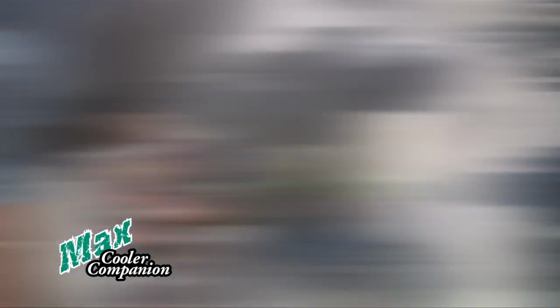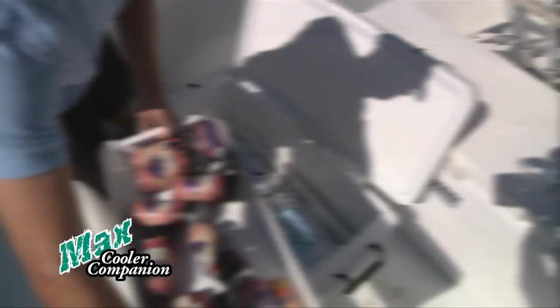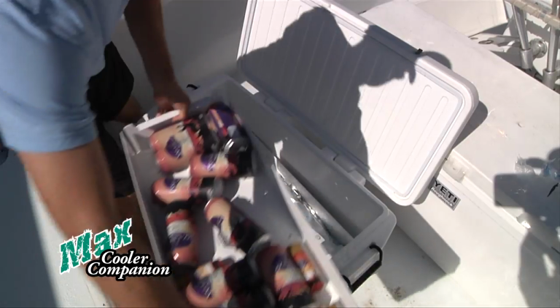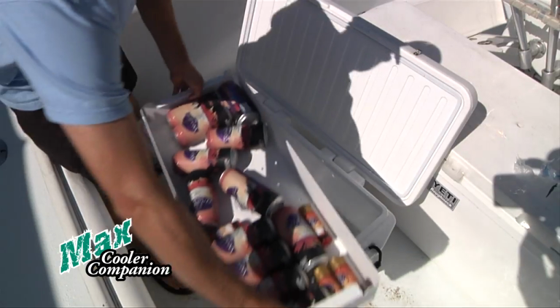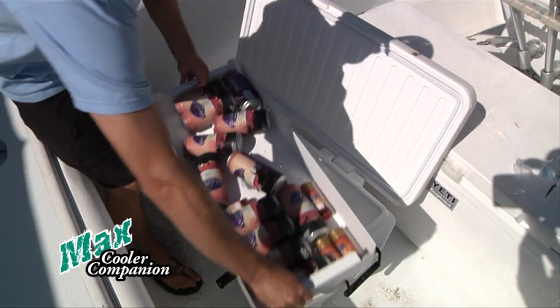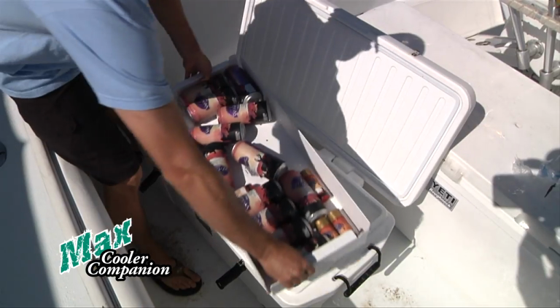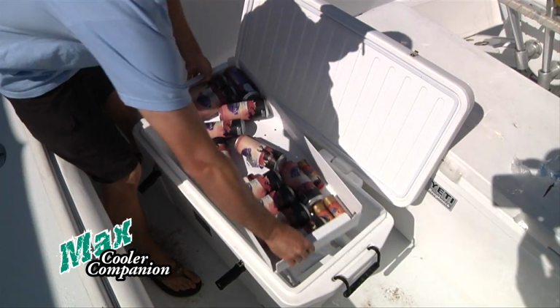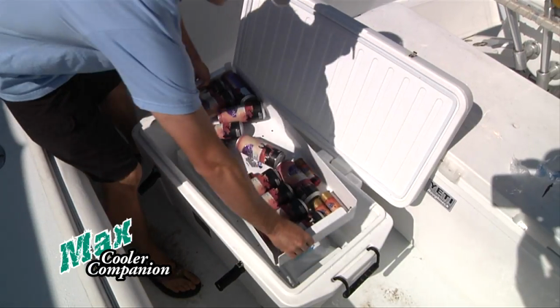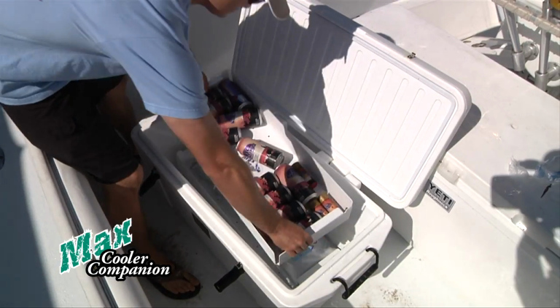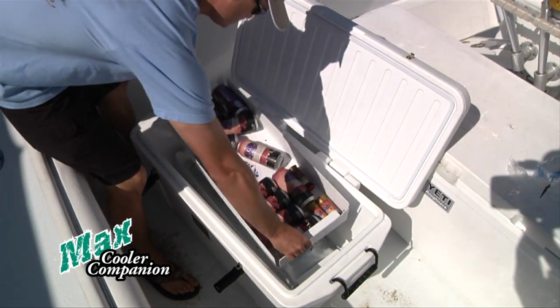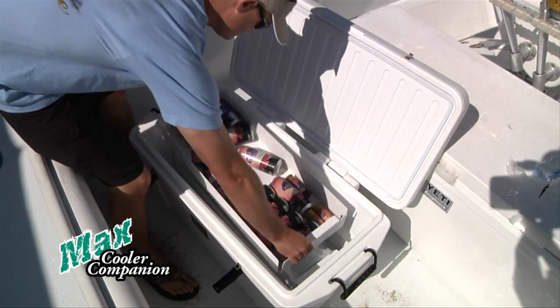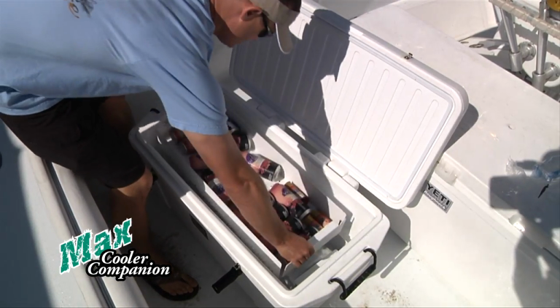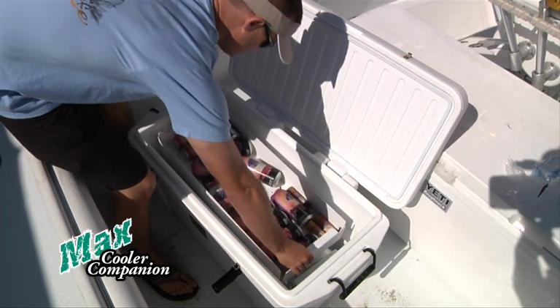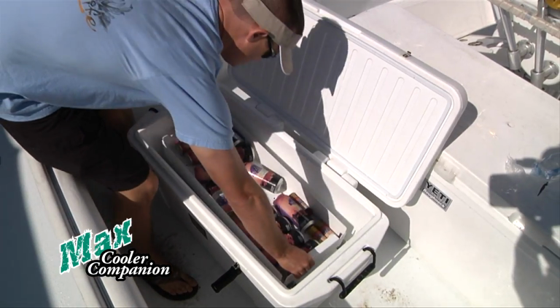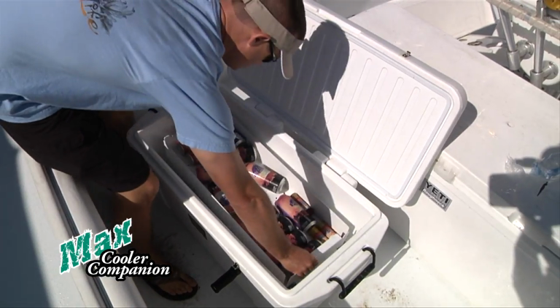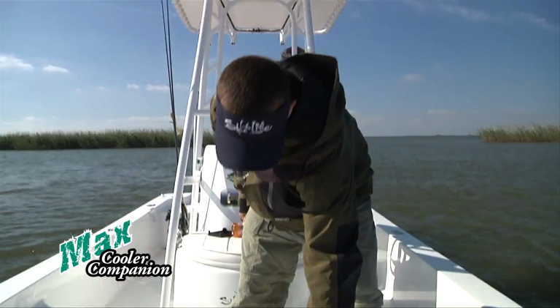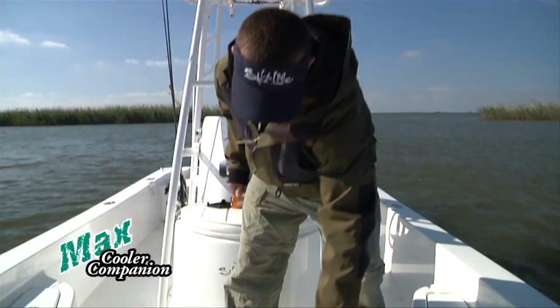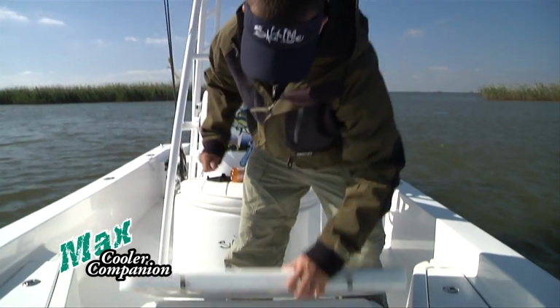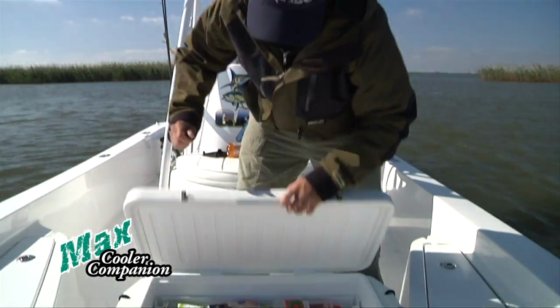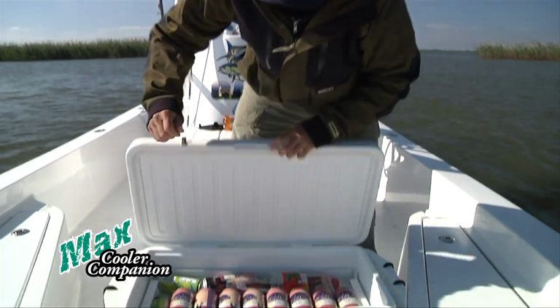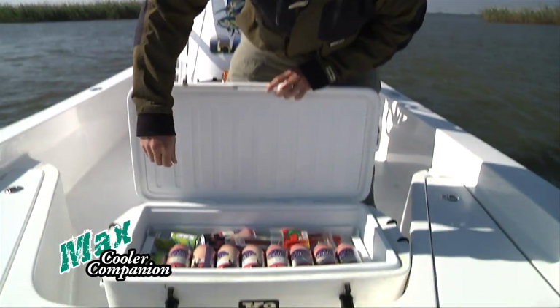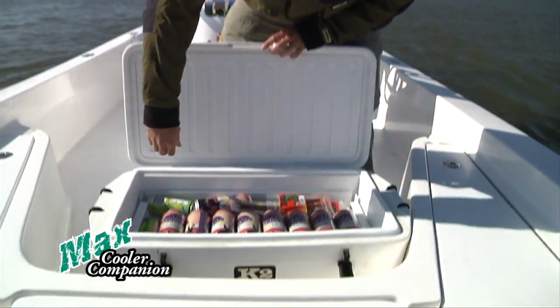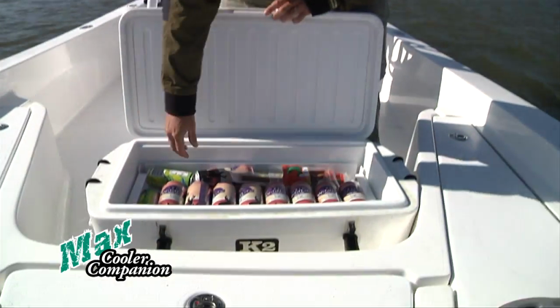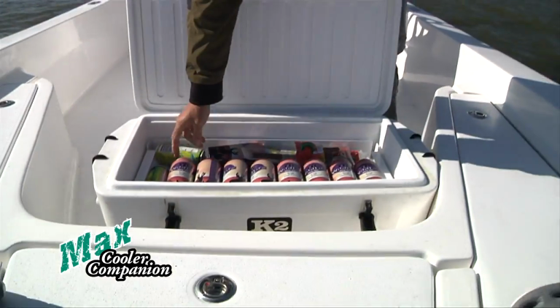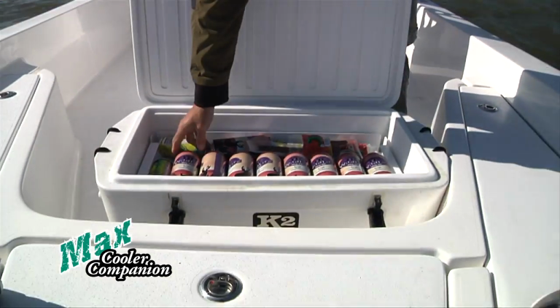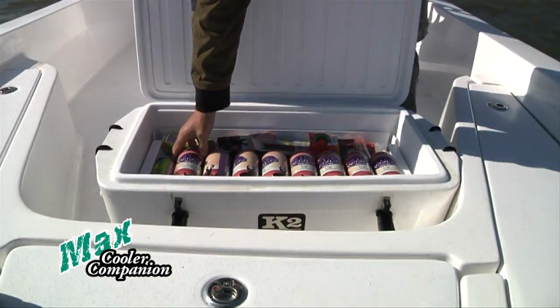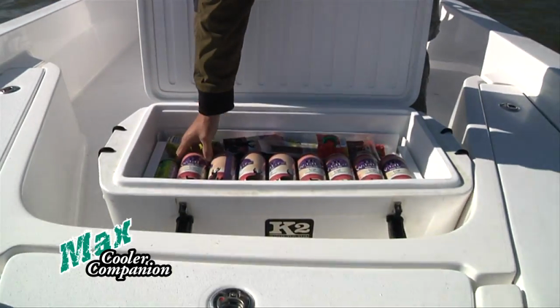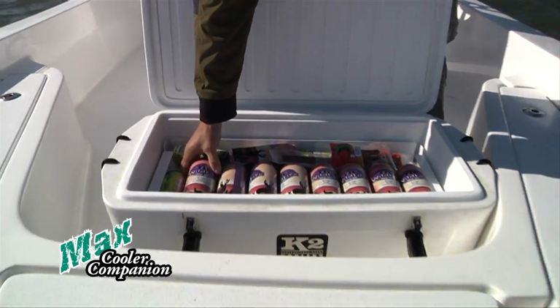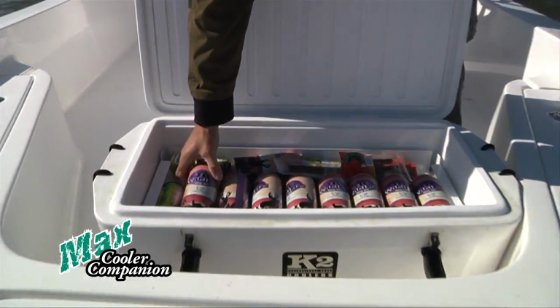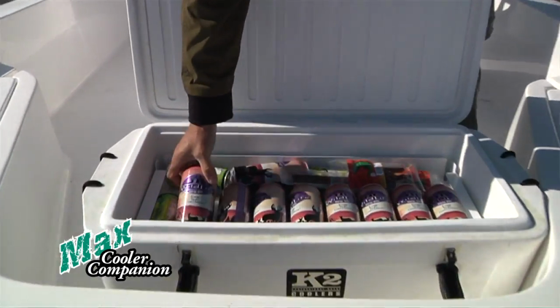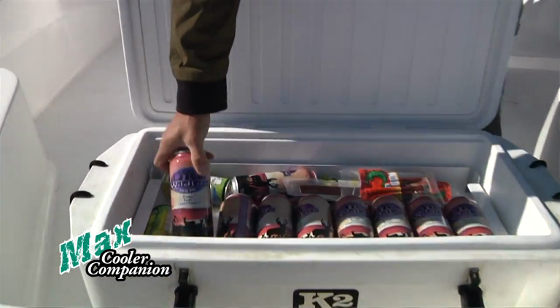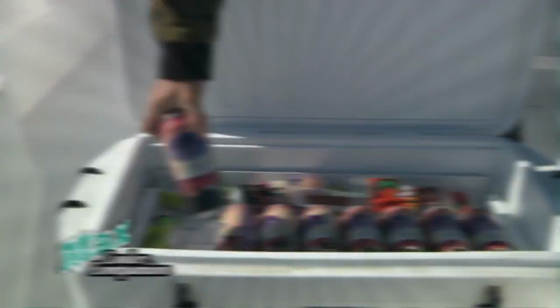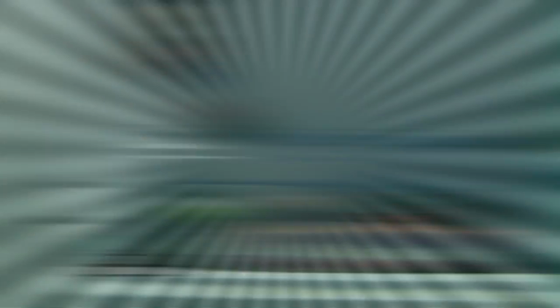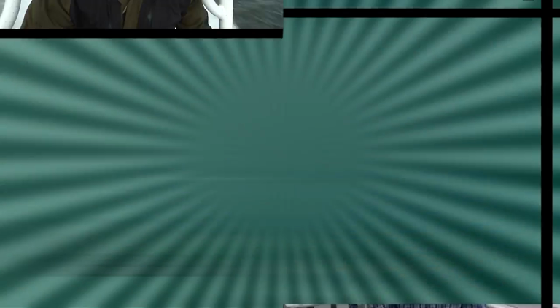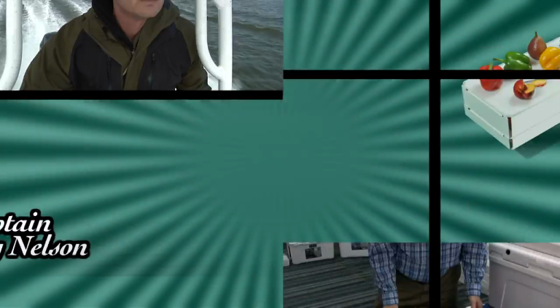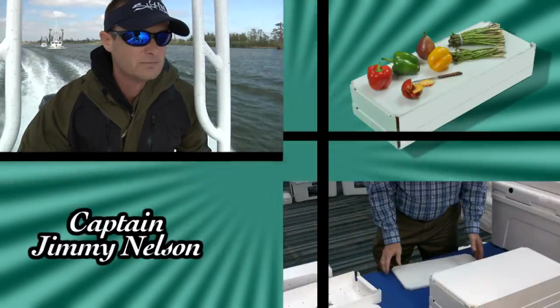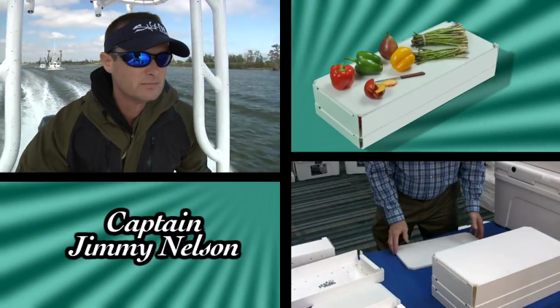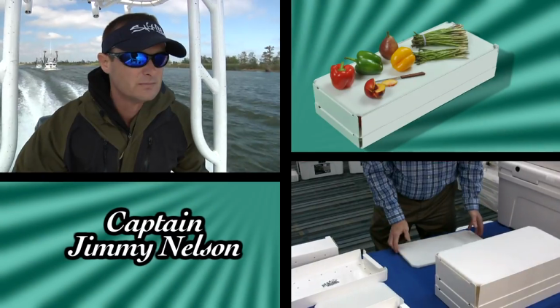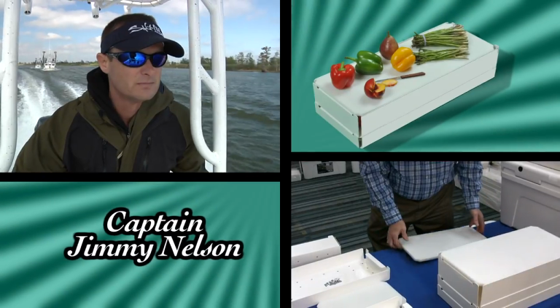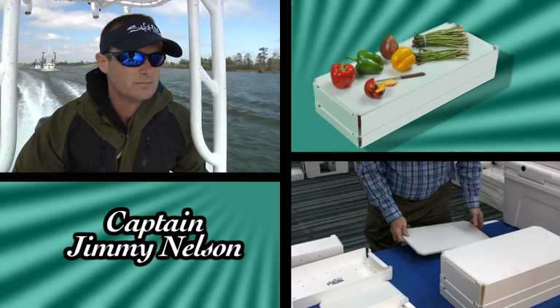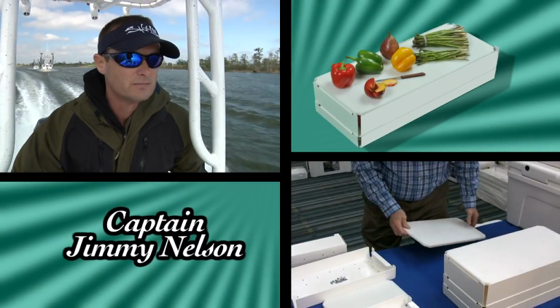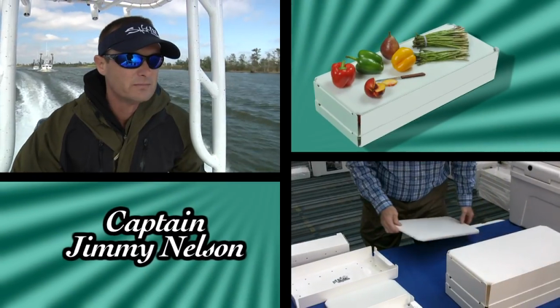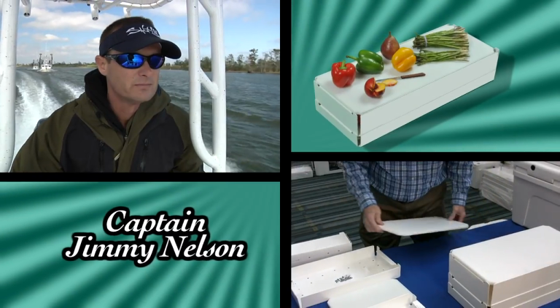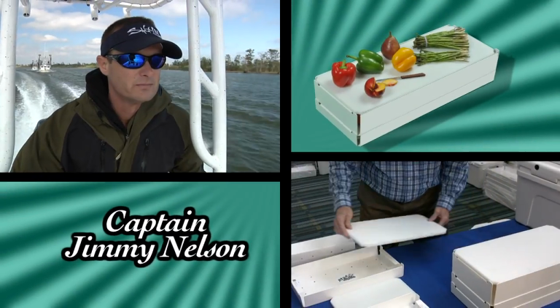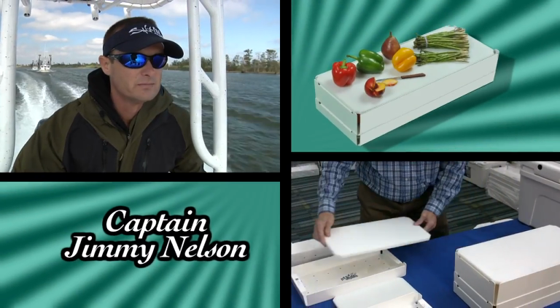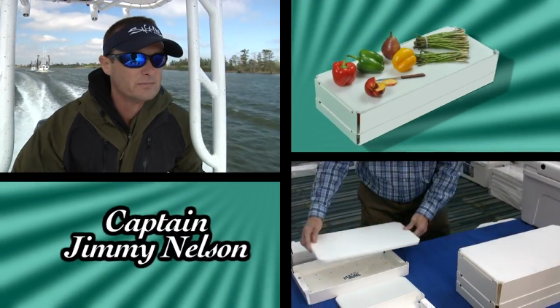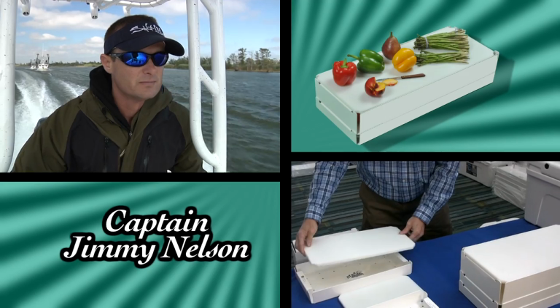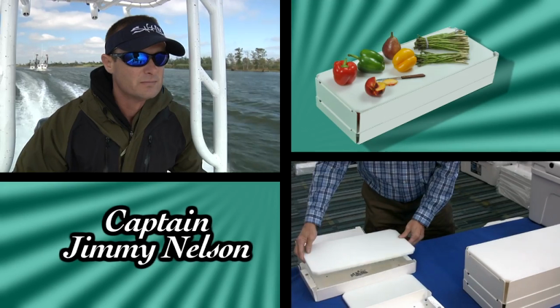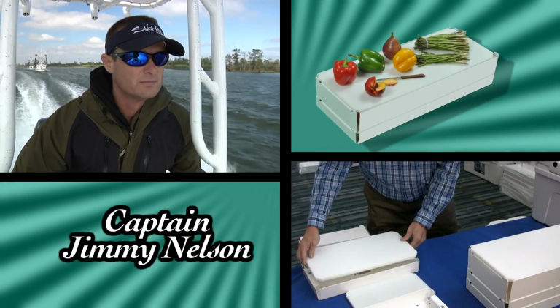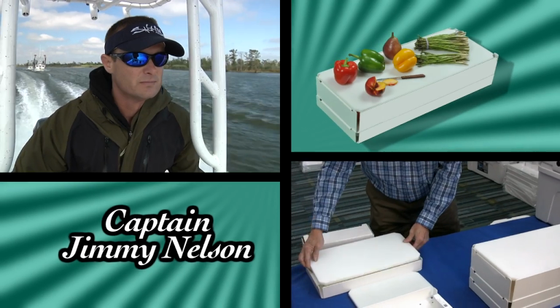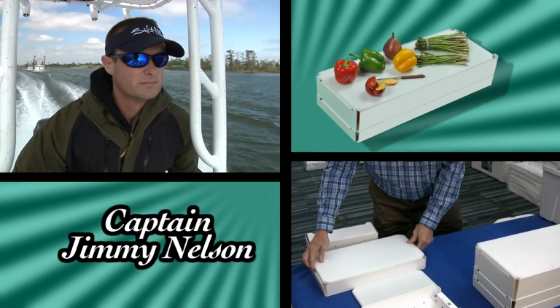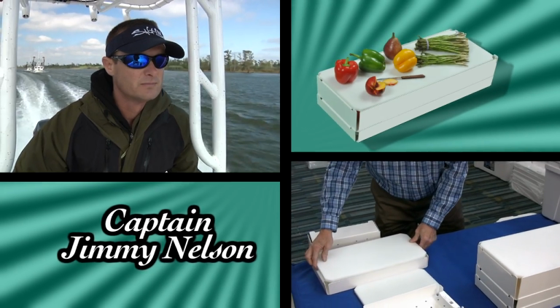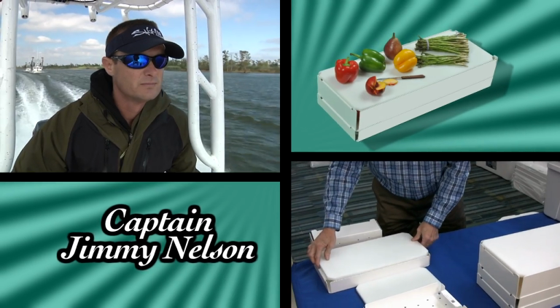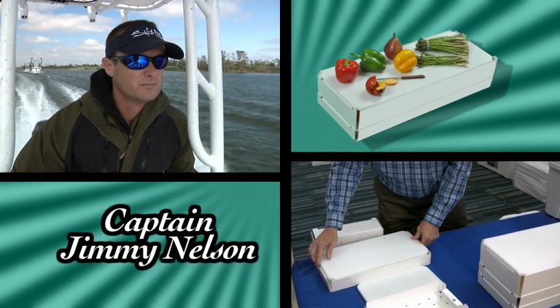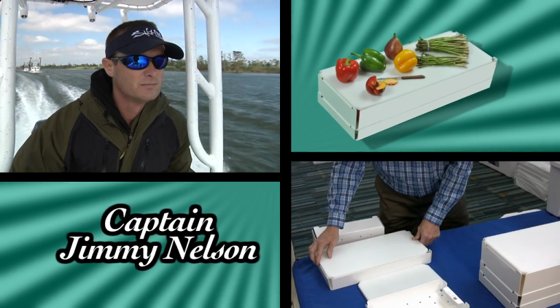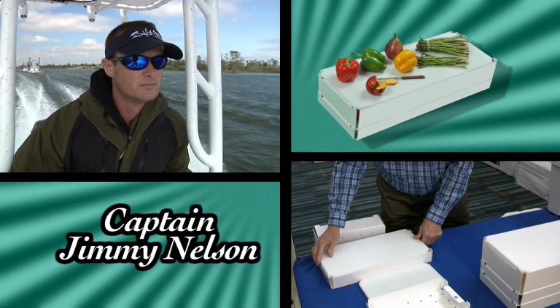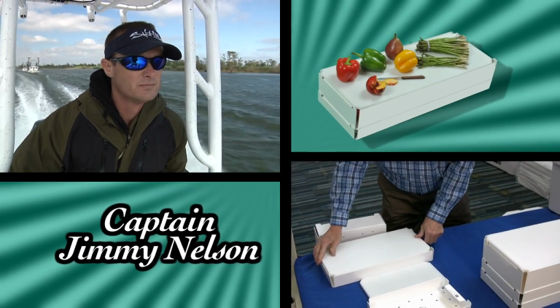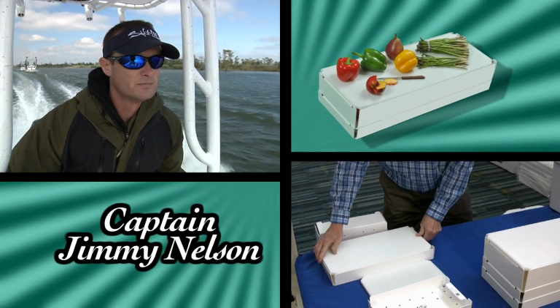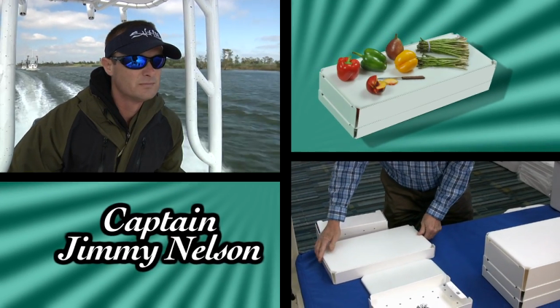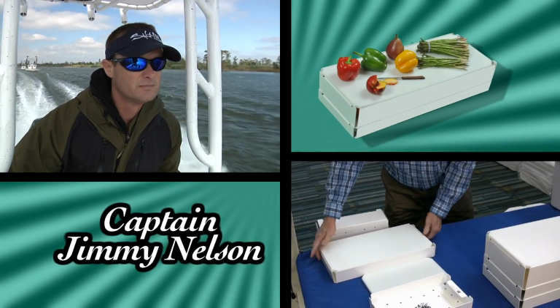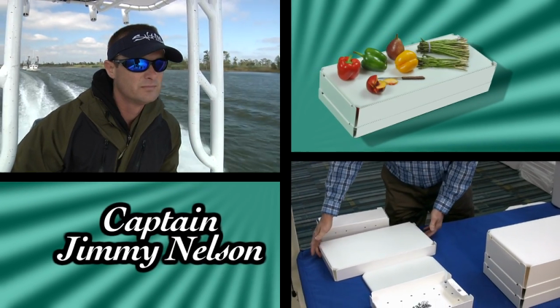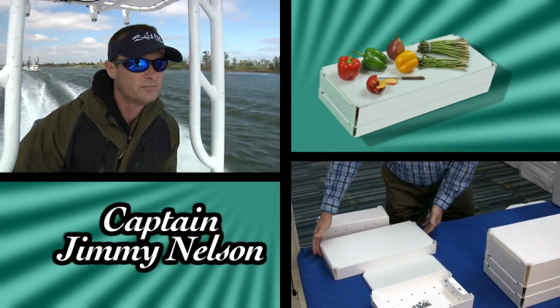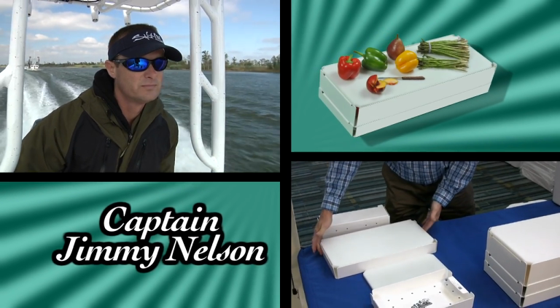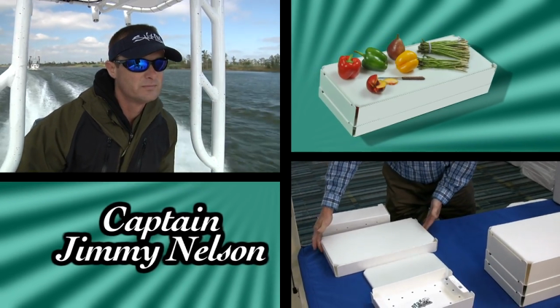Great for camping, boating, or any outdoor activity. The Max Cooler Companion is a favorite of Captain Jimmy Nelson.